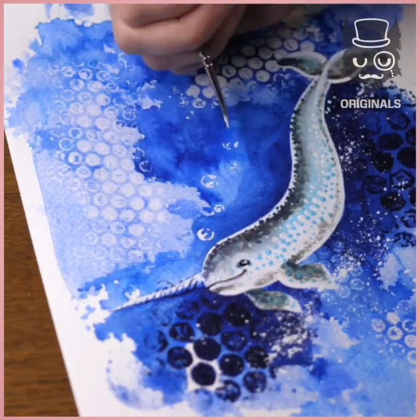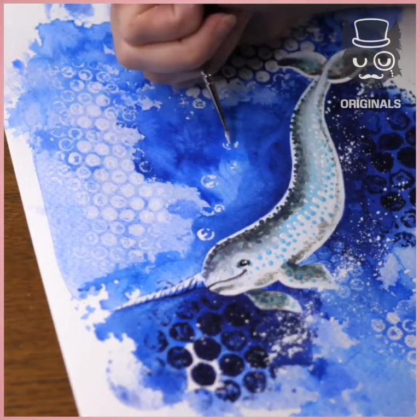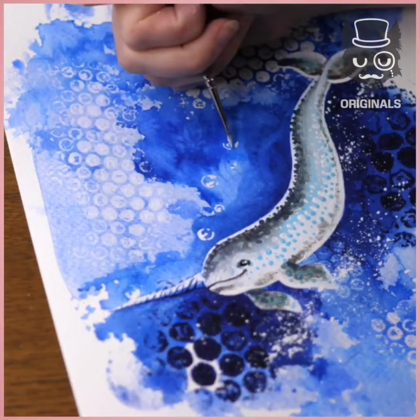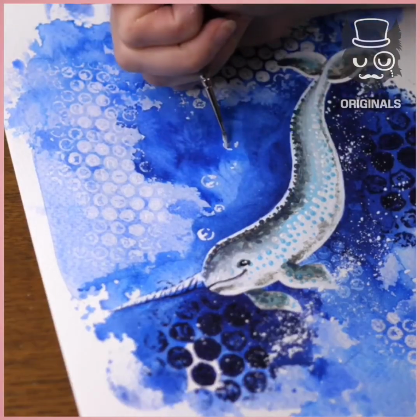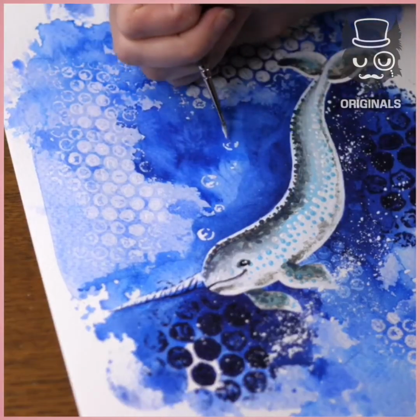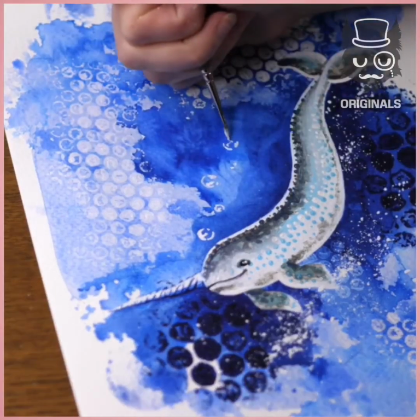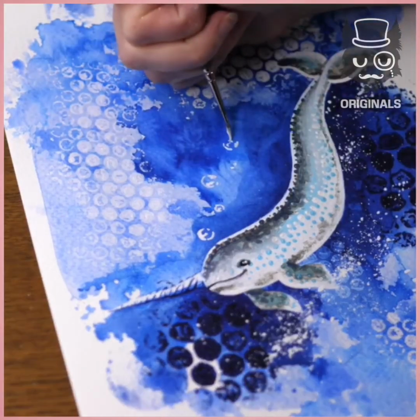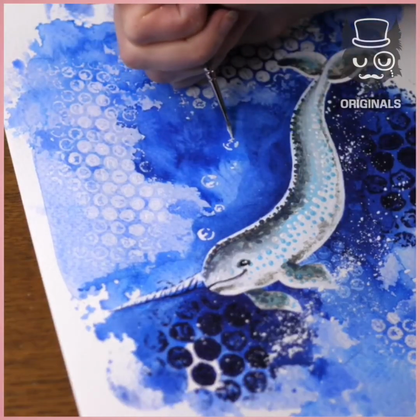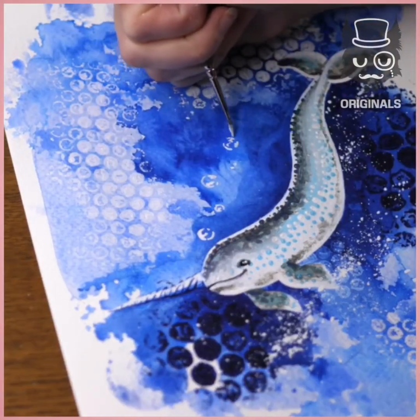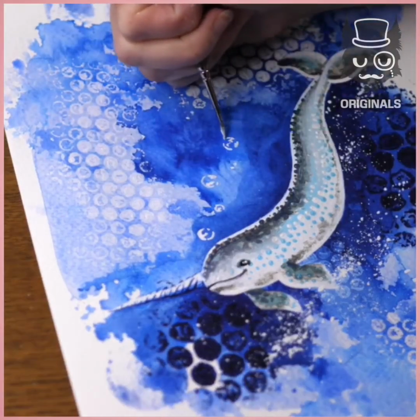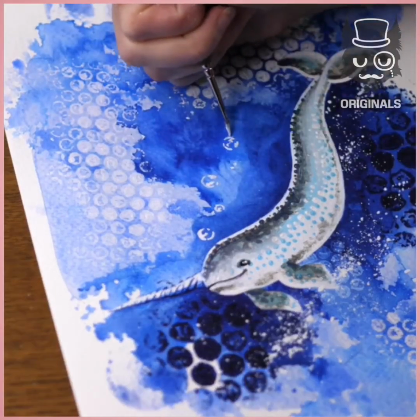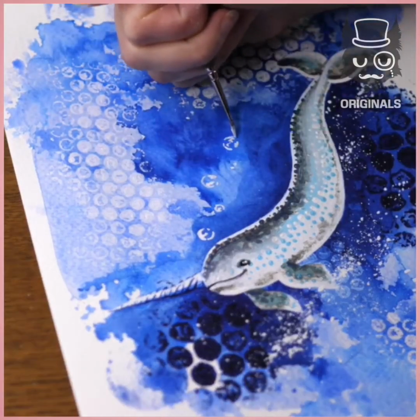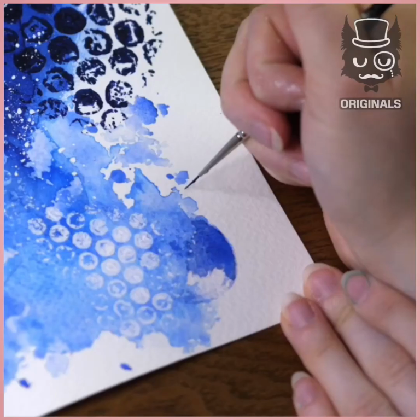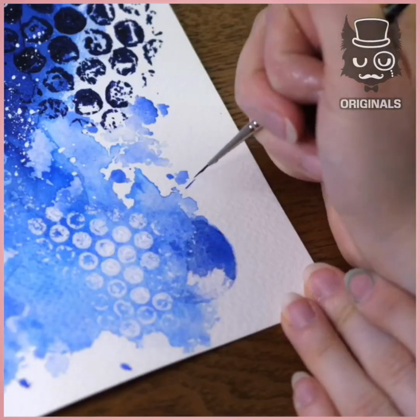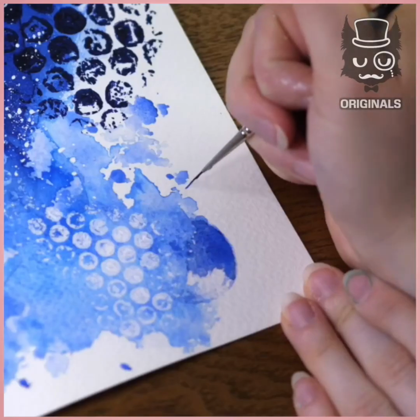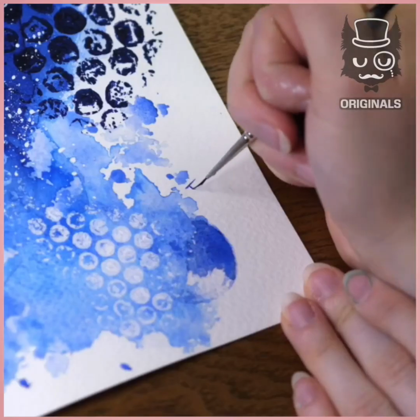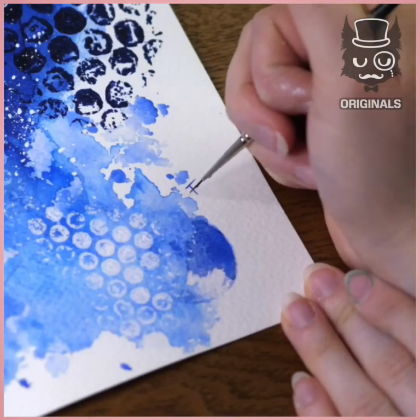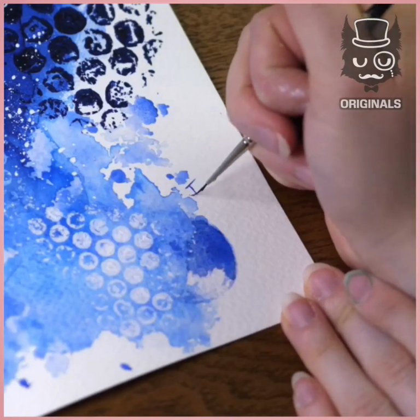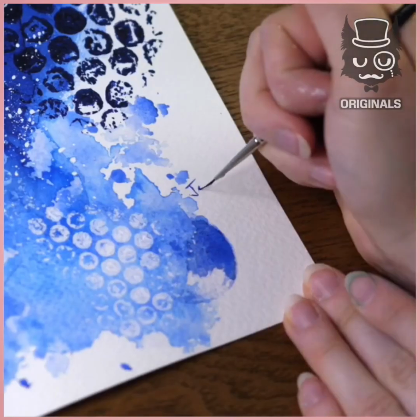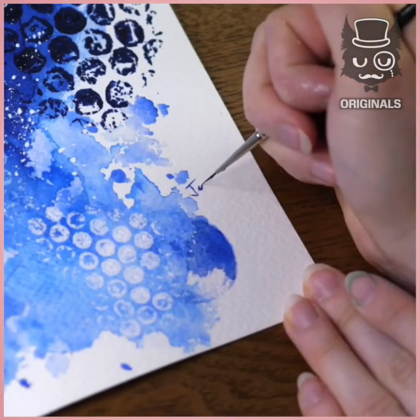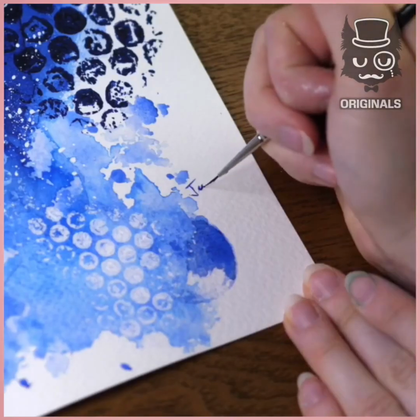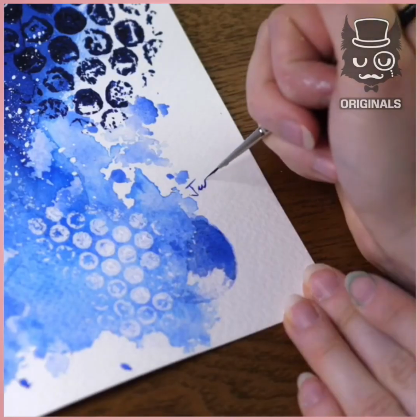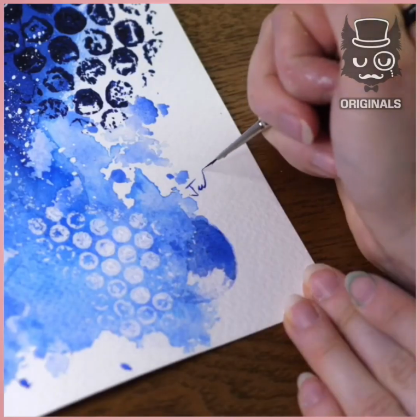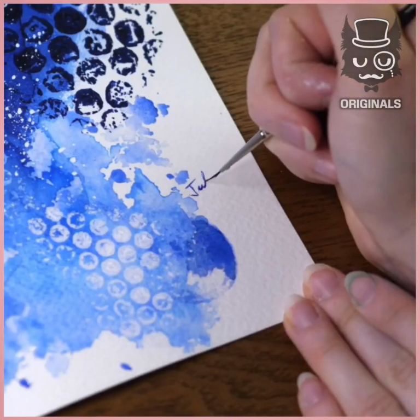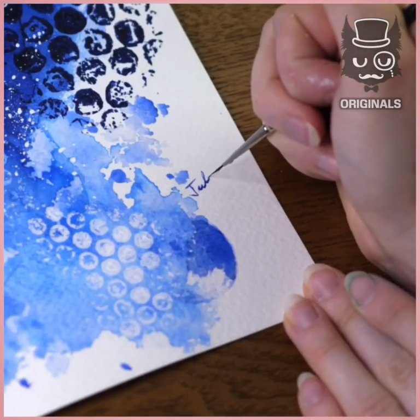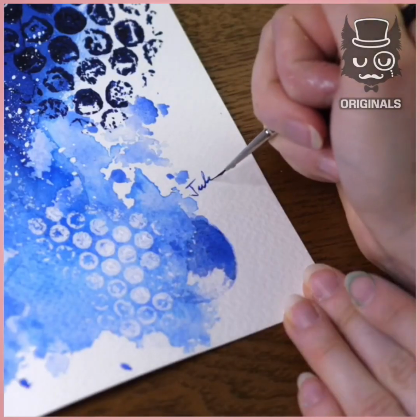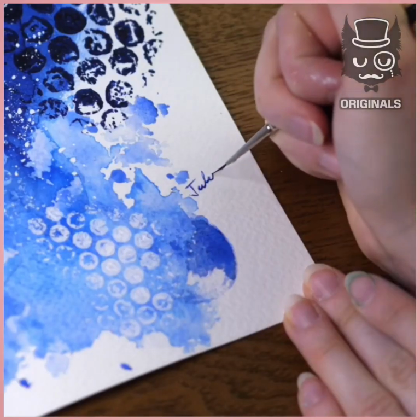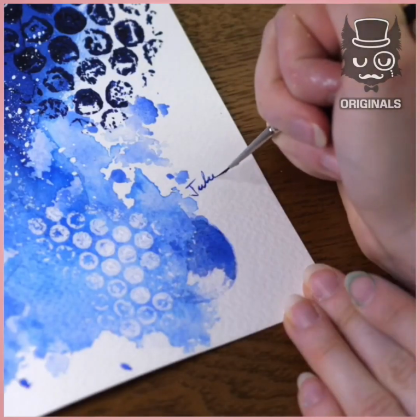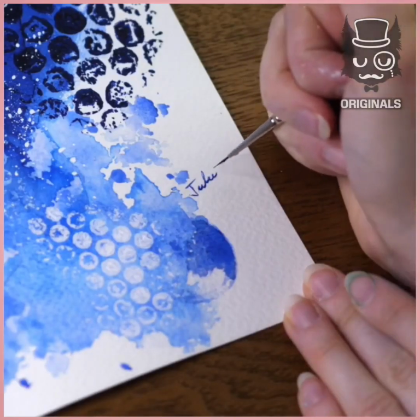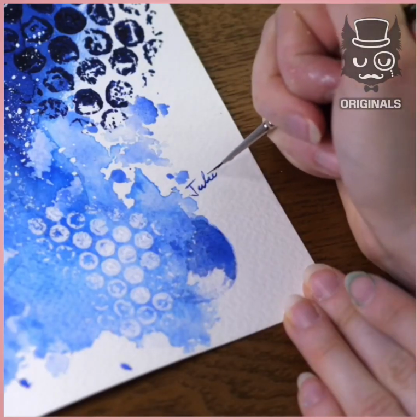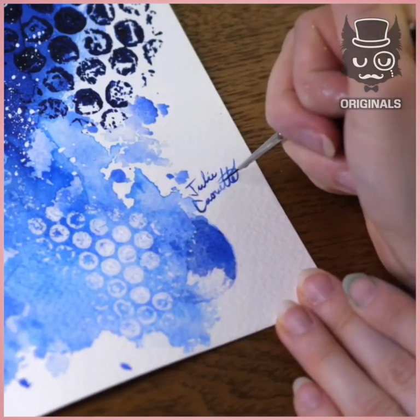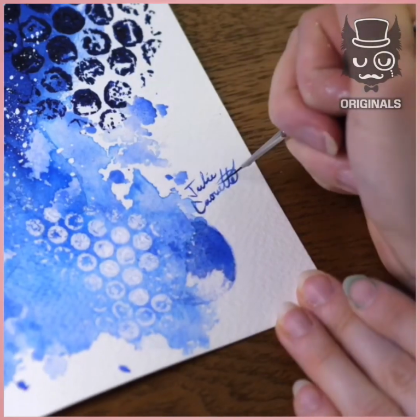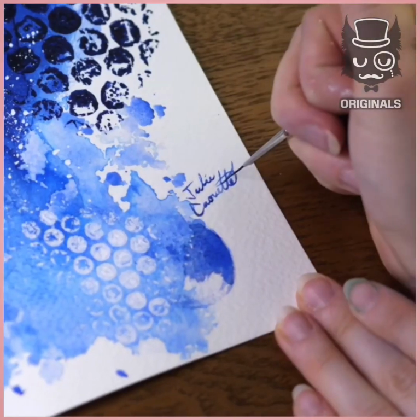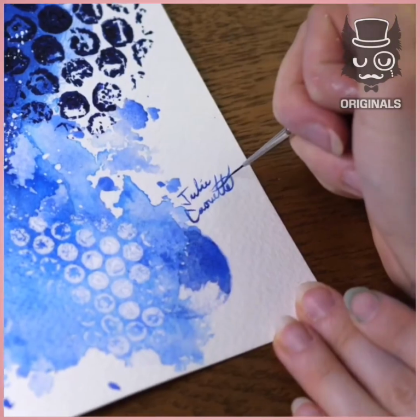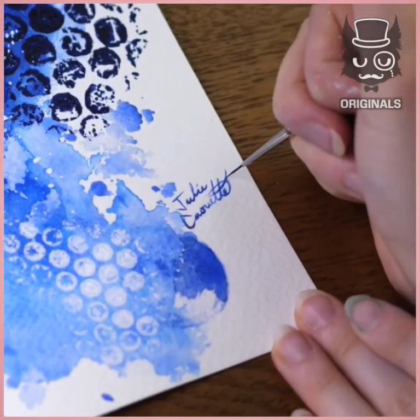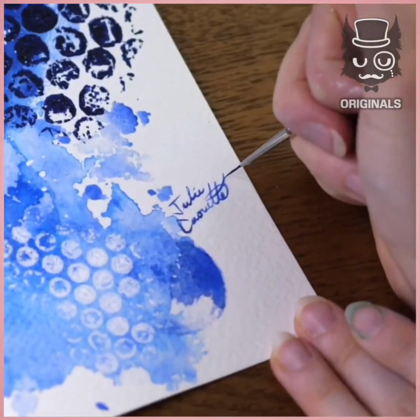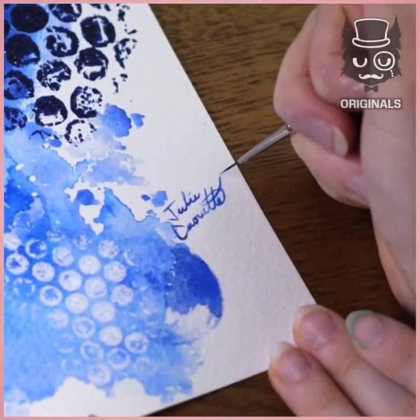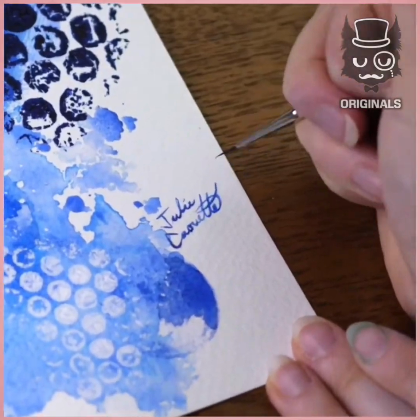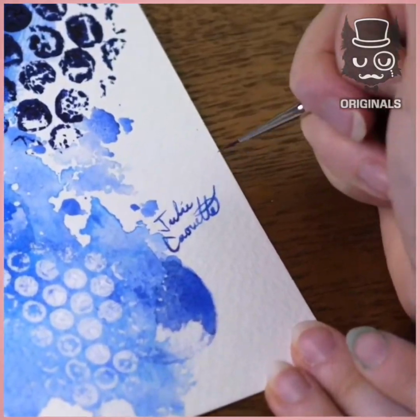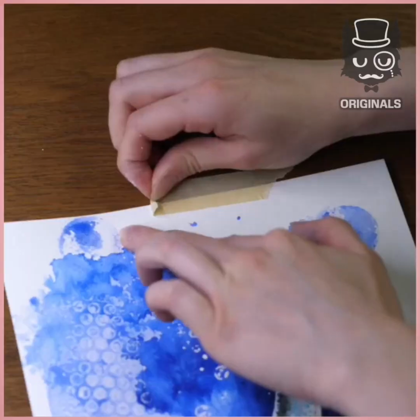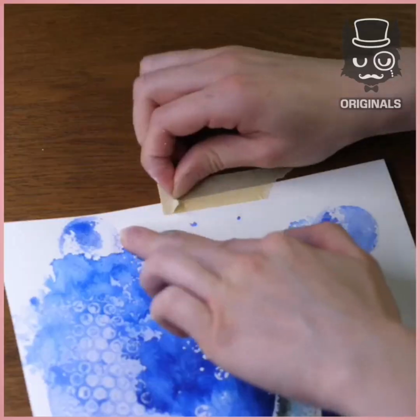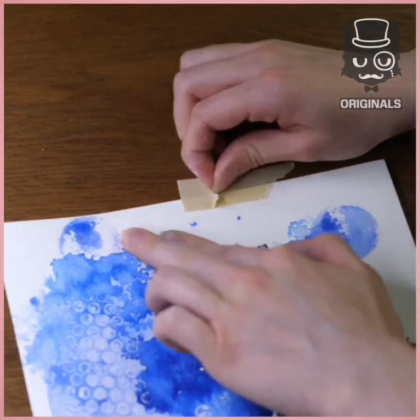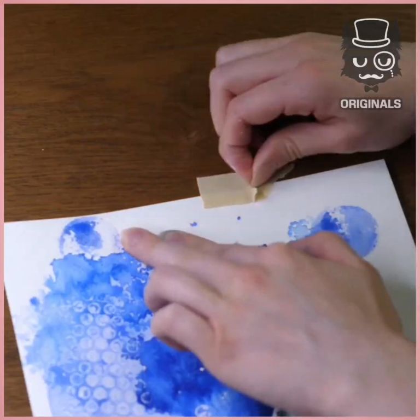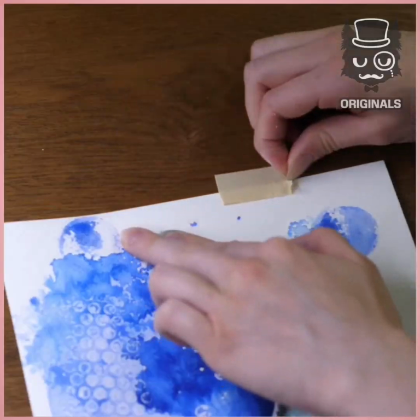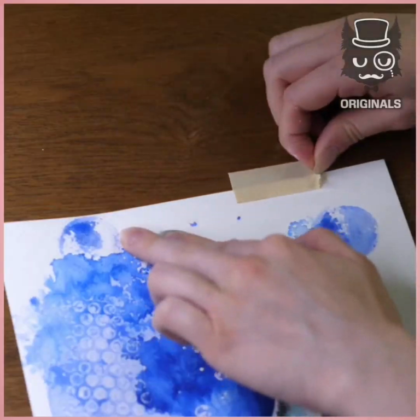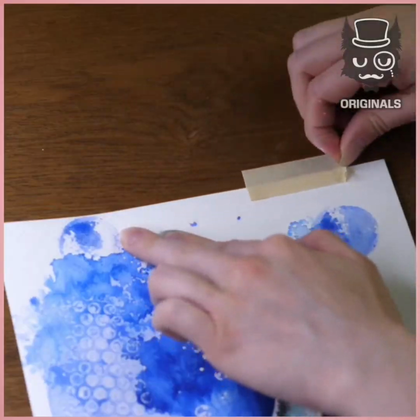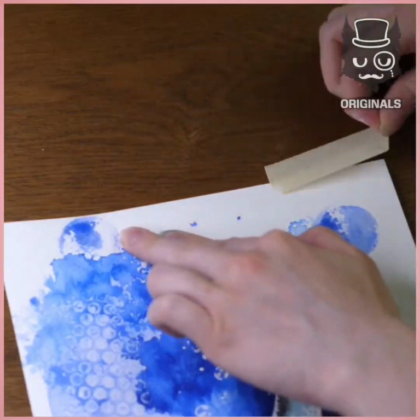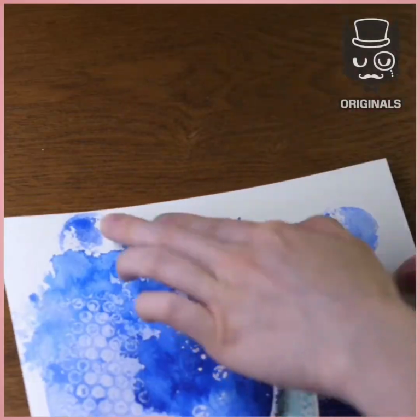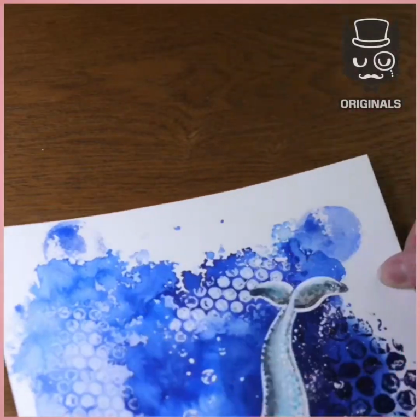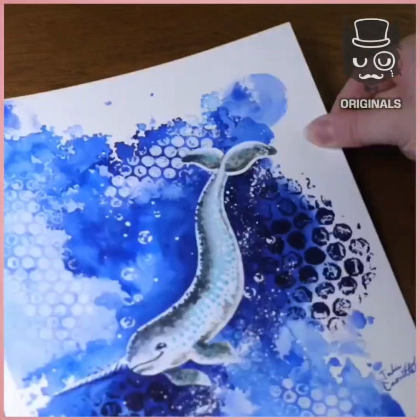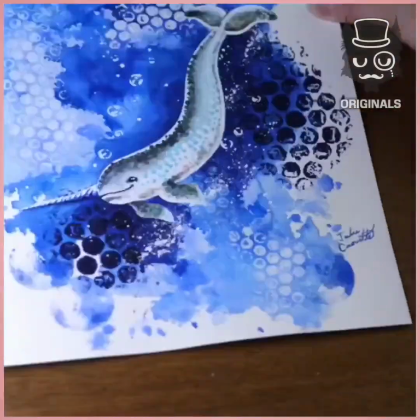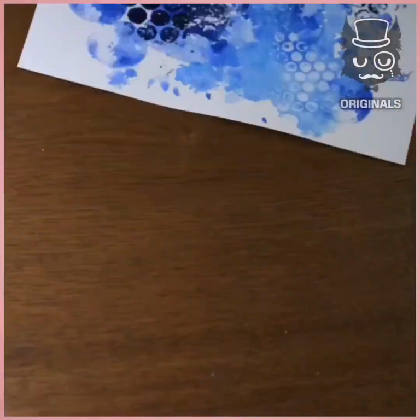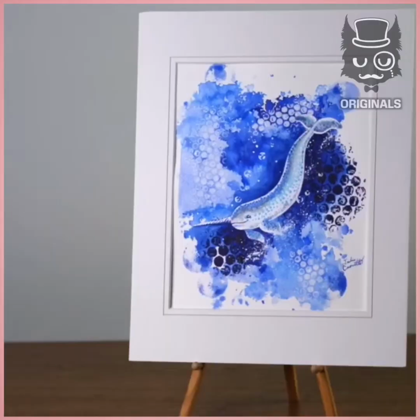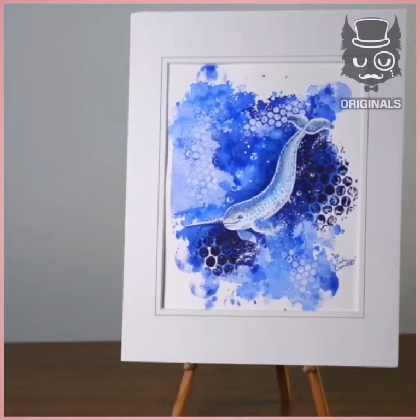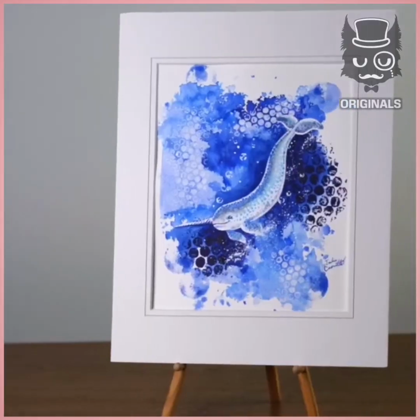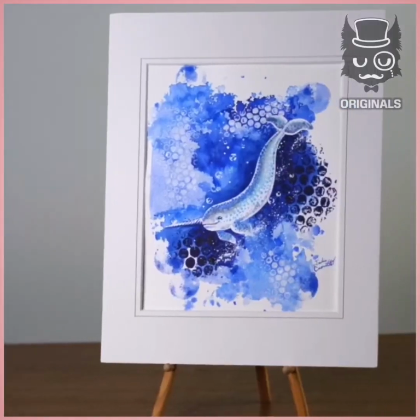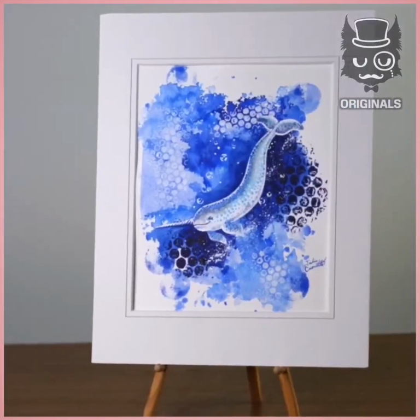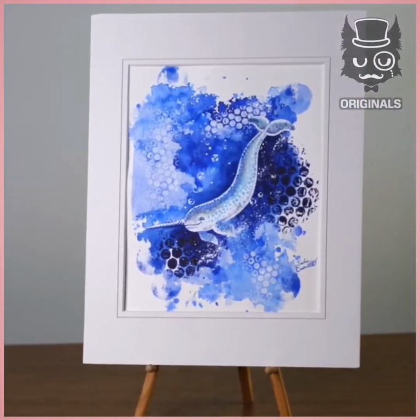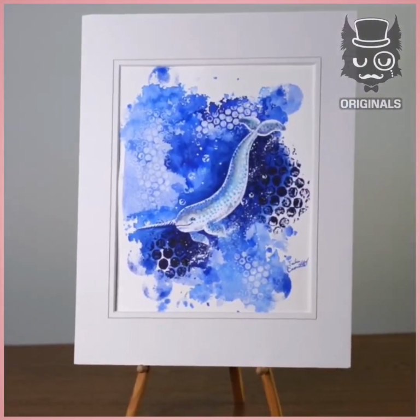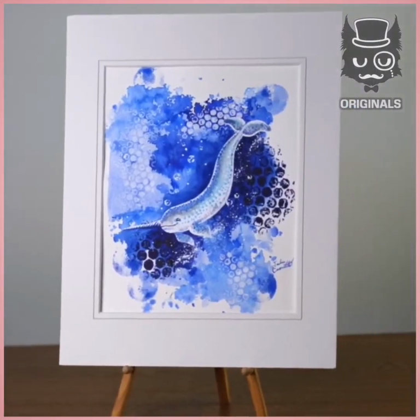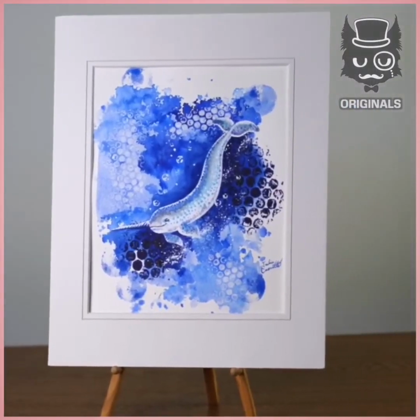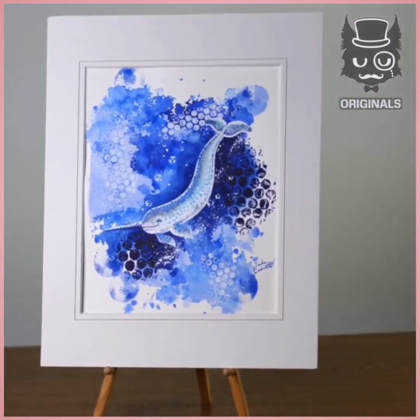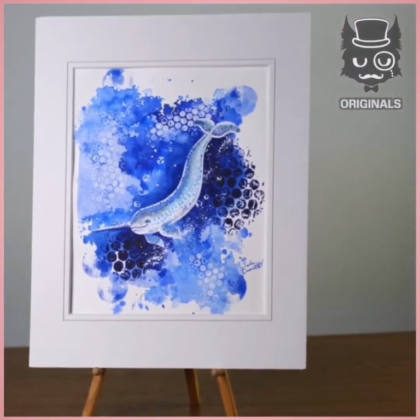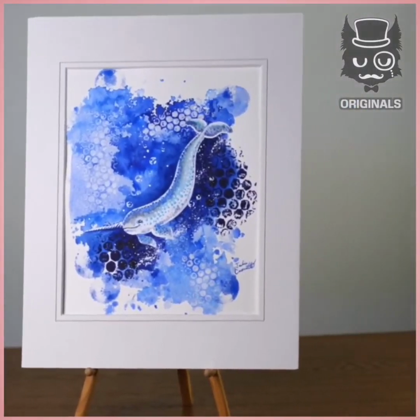And here's our first painting. Absolutely gorgeous.